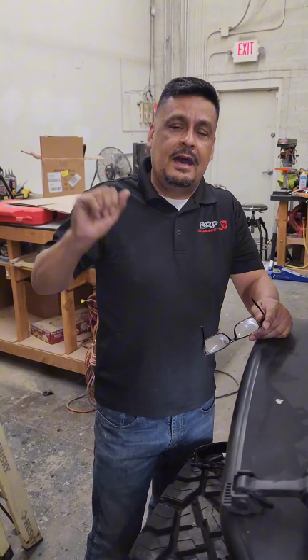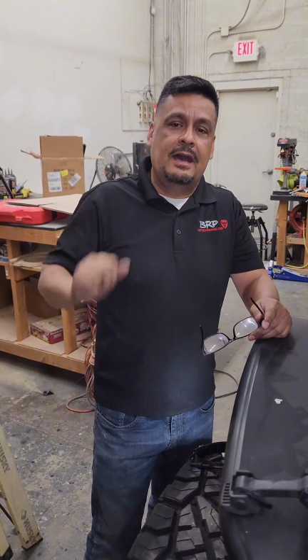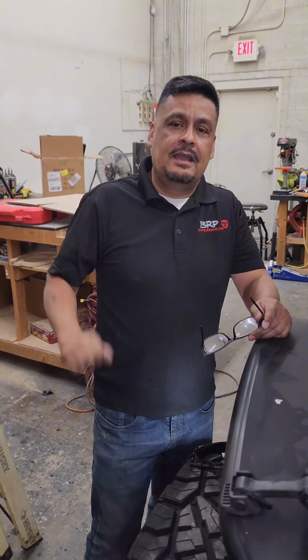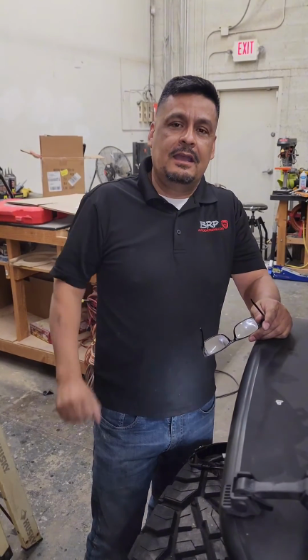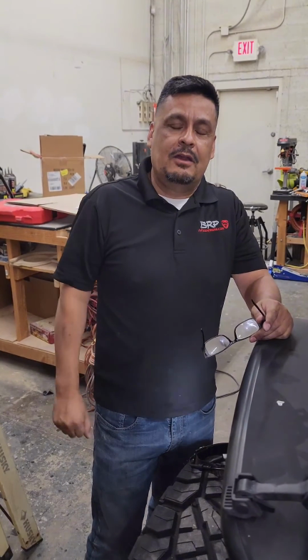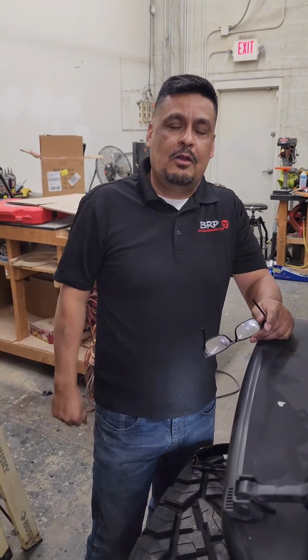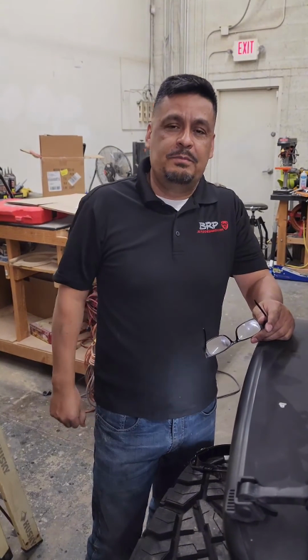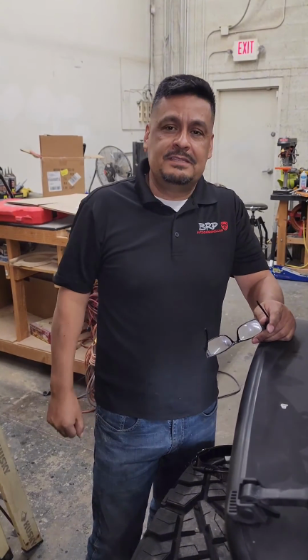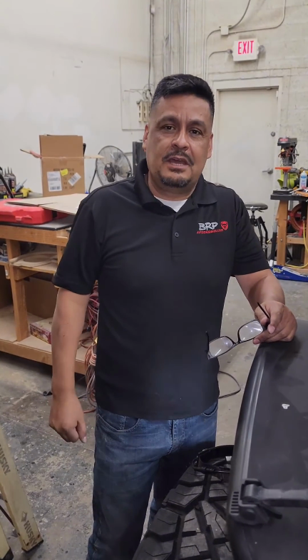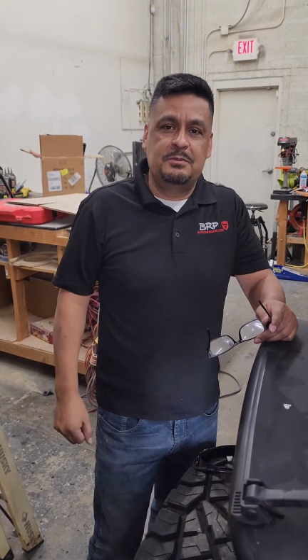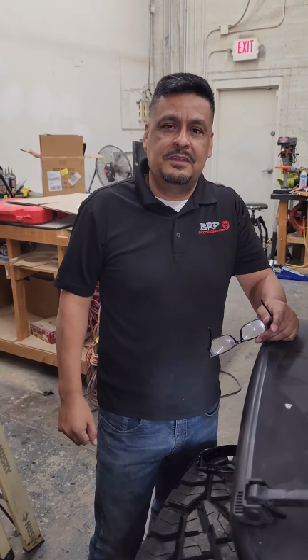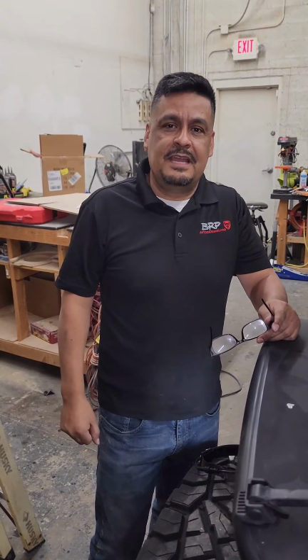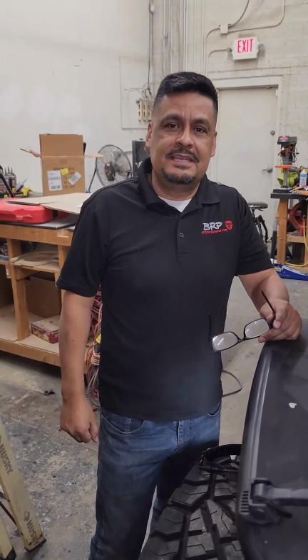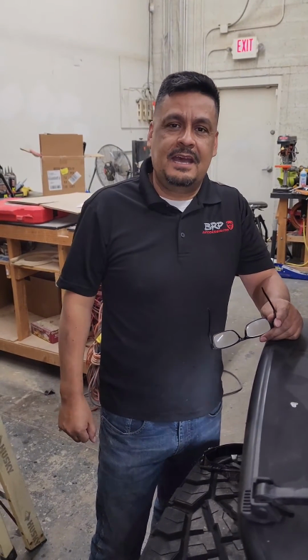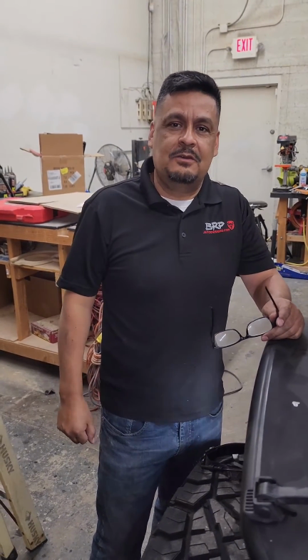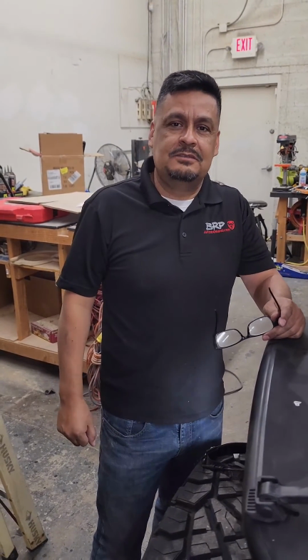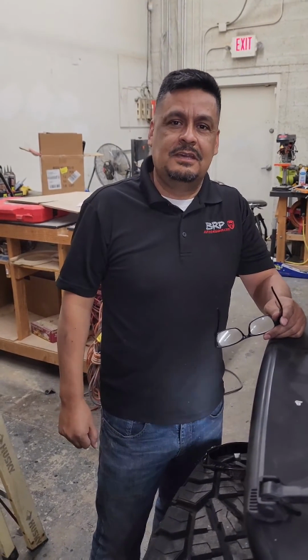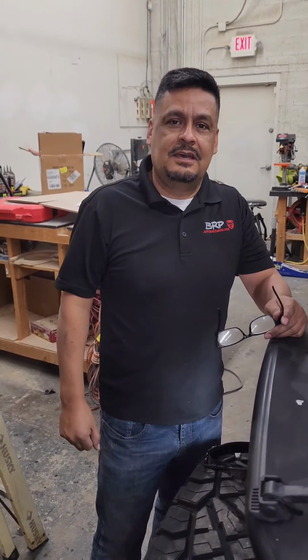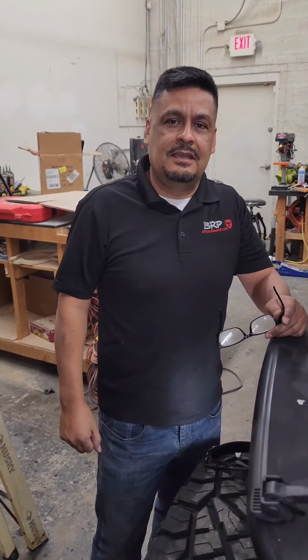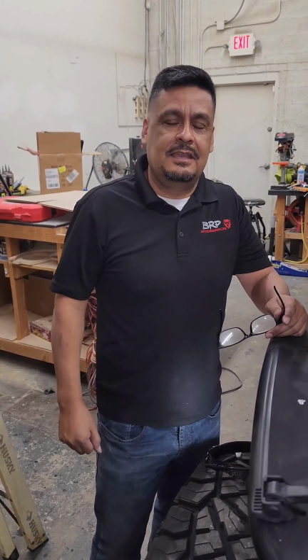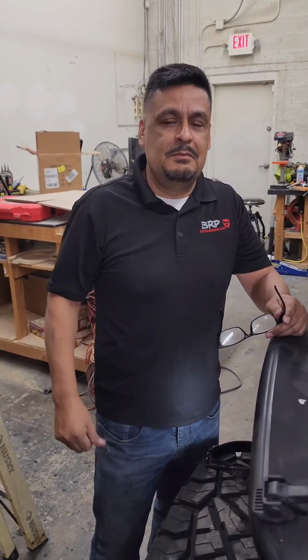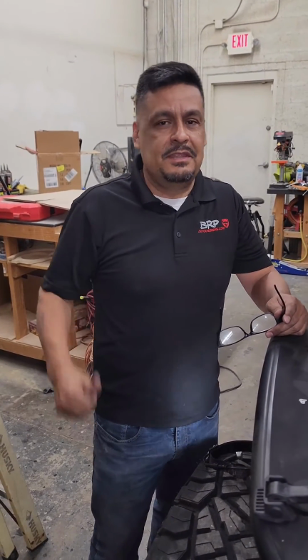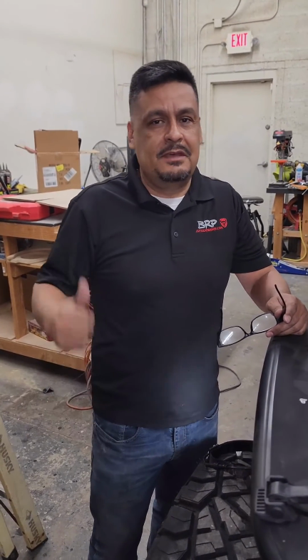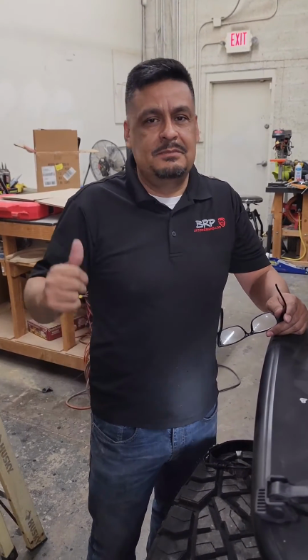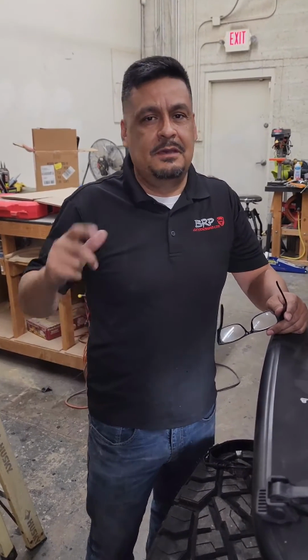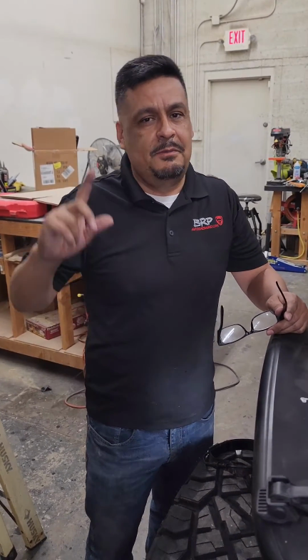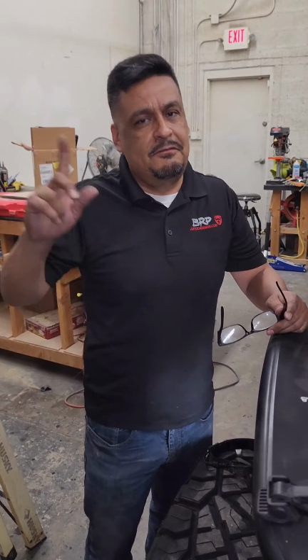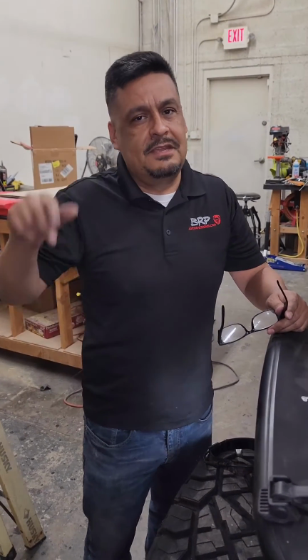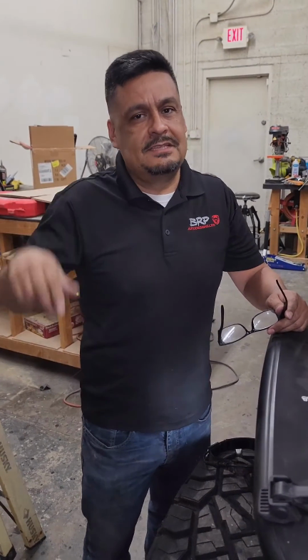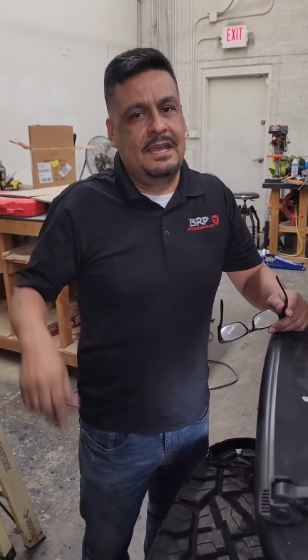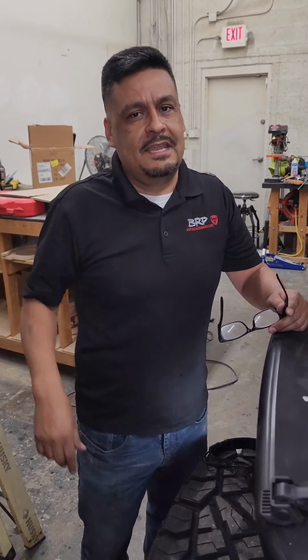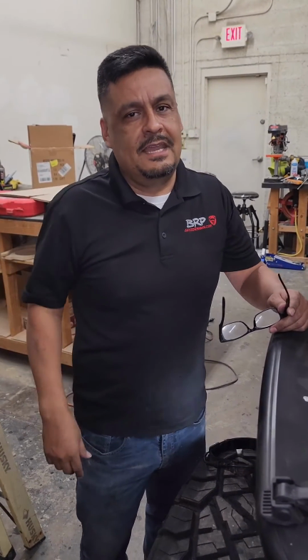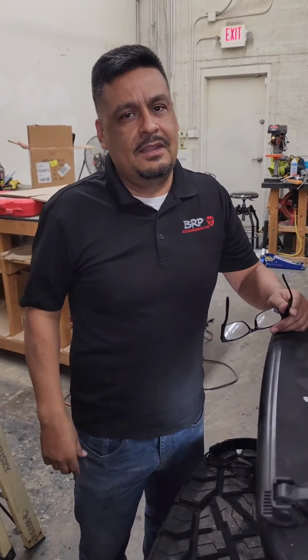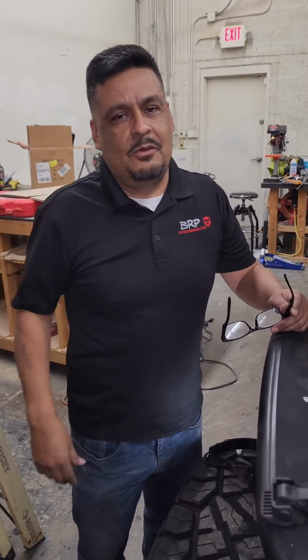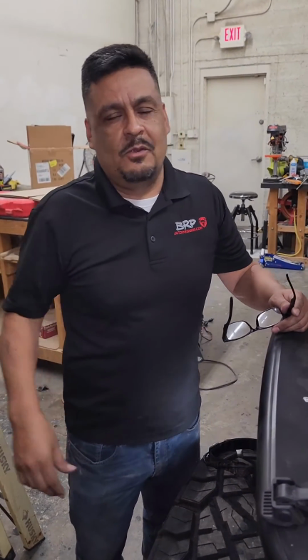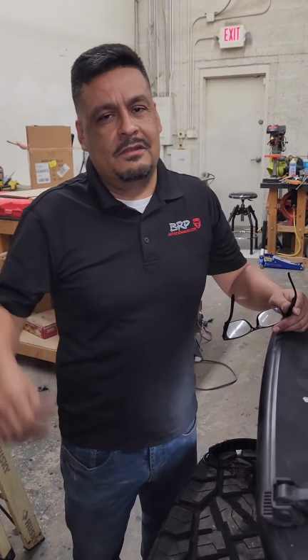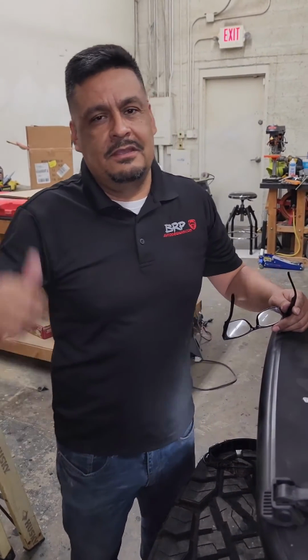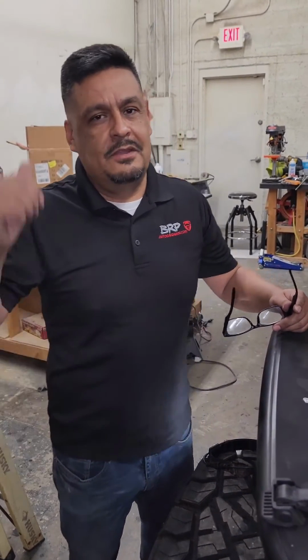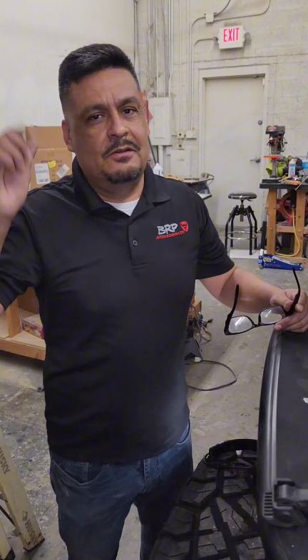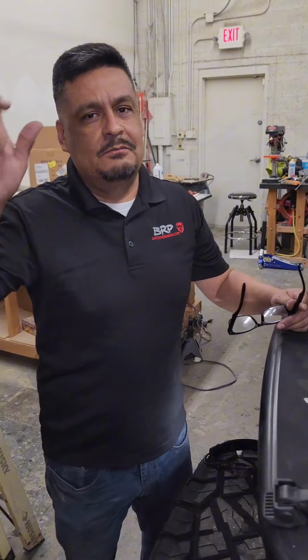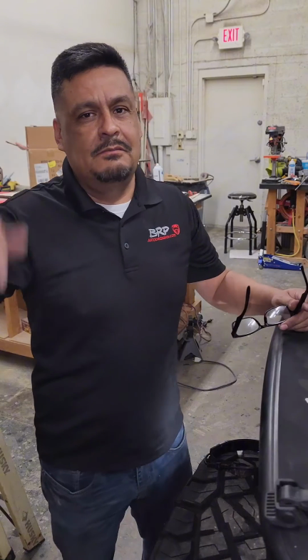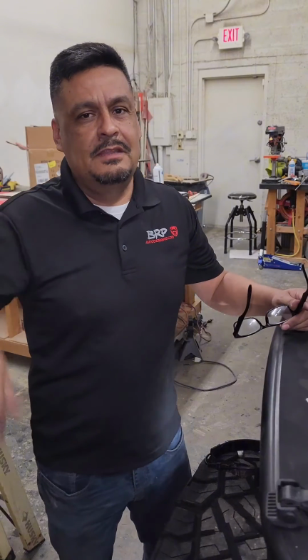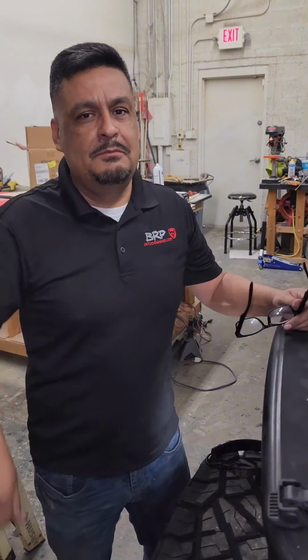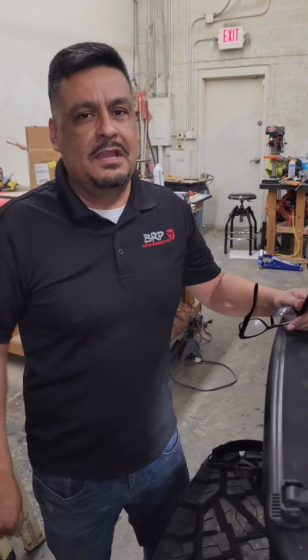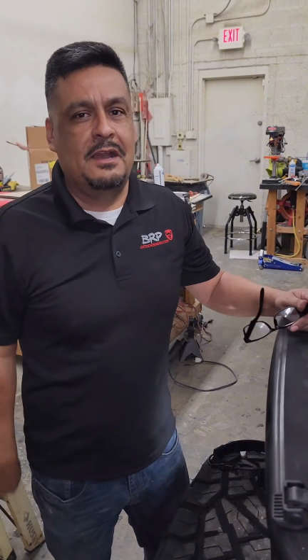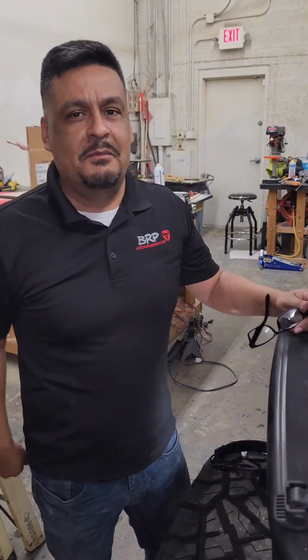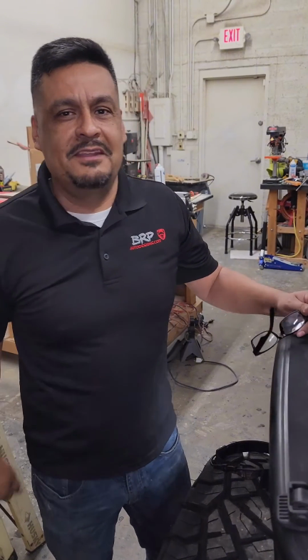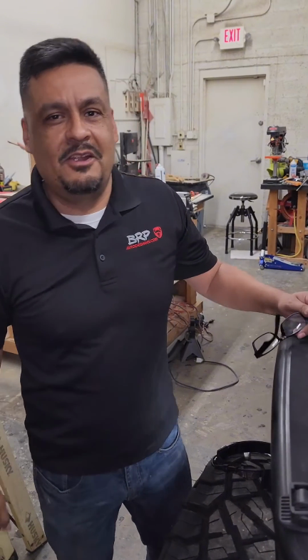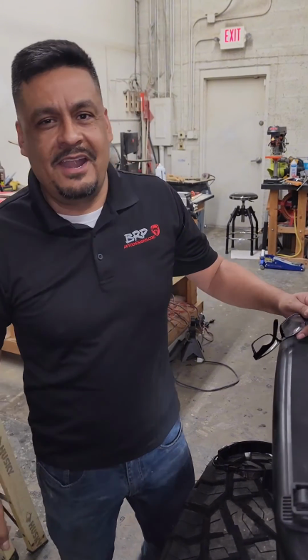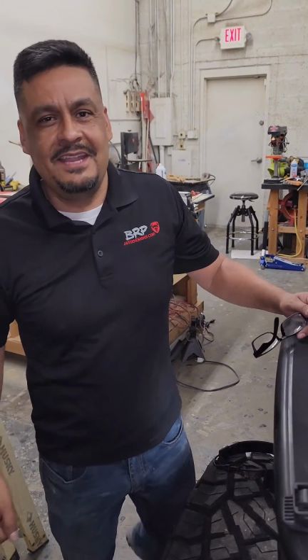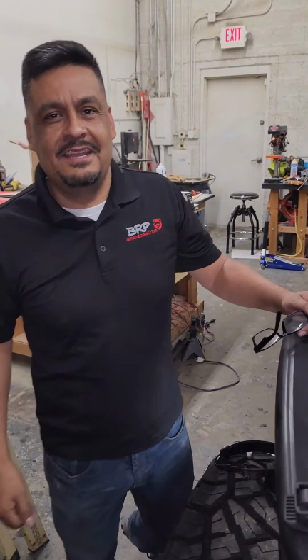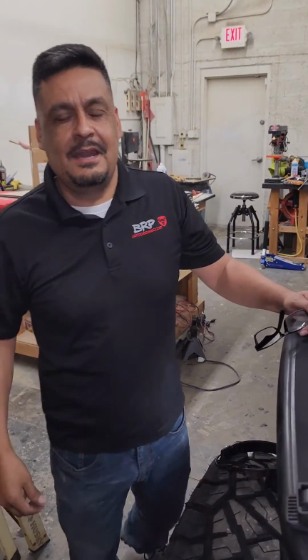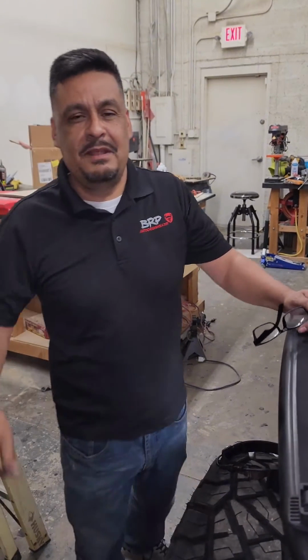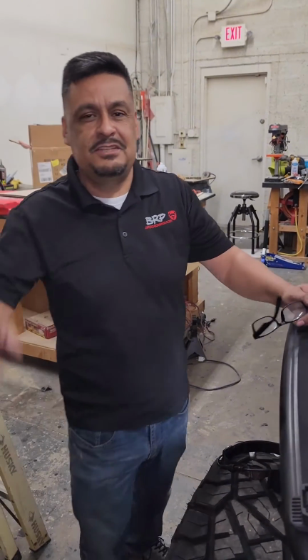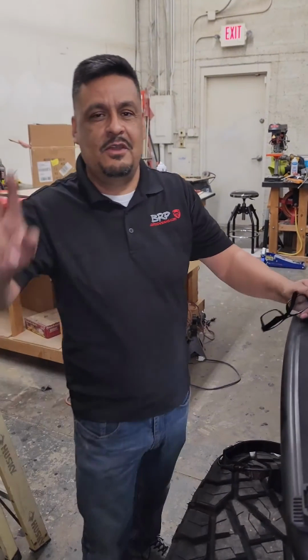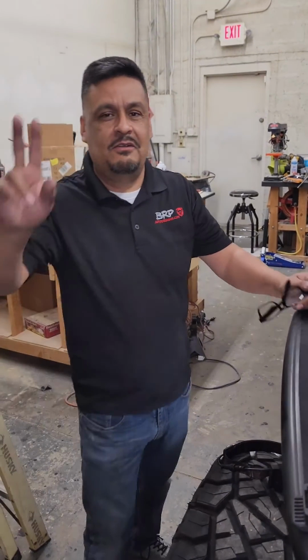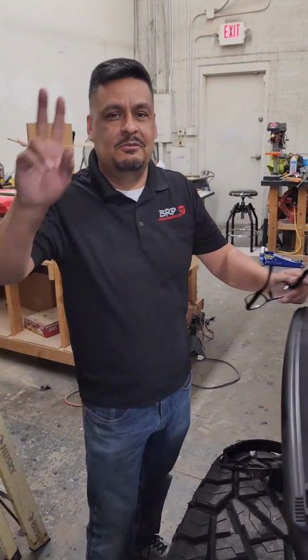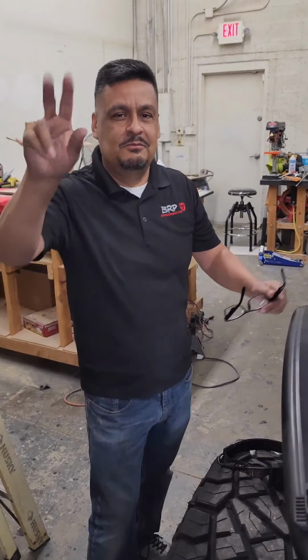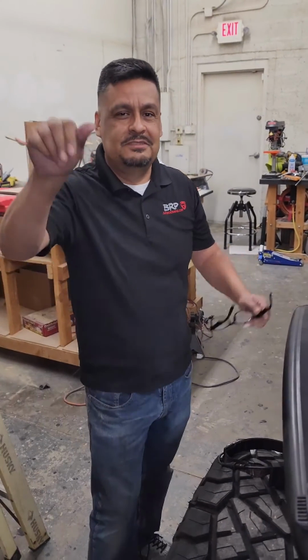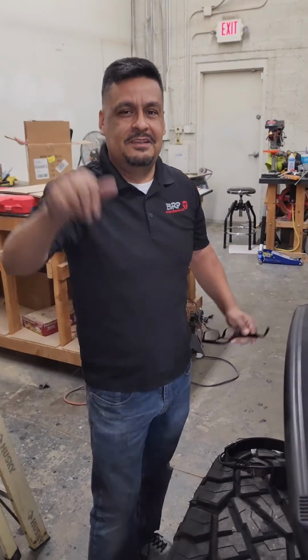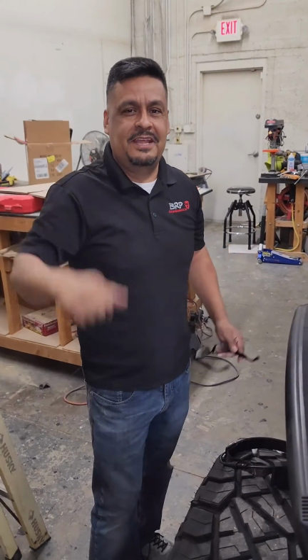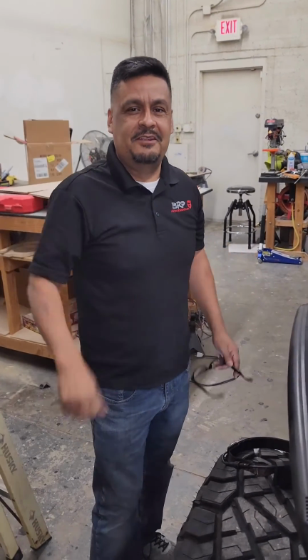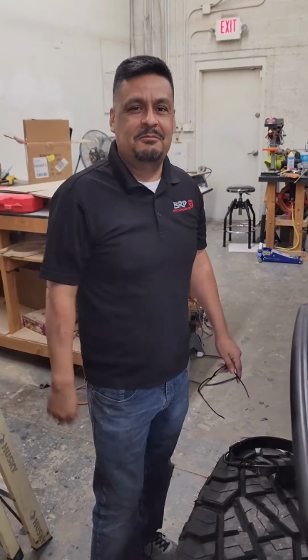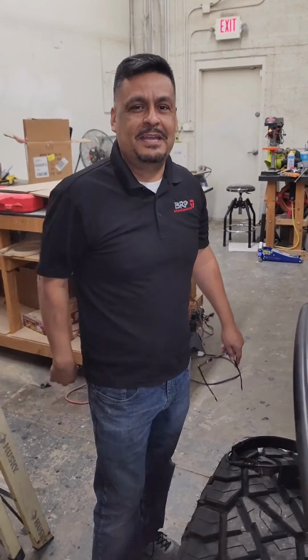I hope this helps you guys out. Give me a thumbs up if you like it, or leave me a comment. God bless you all. See you later. Bye.